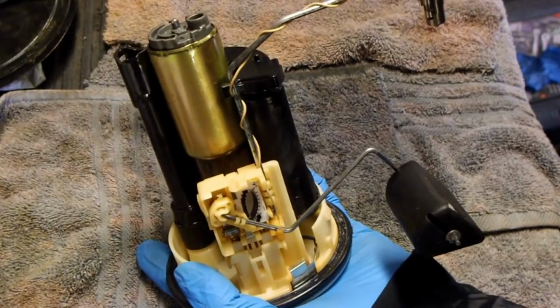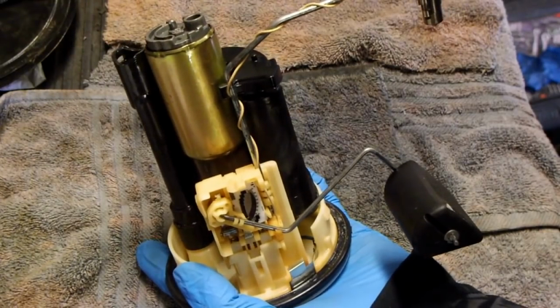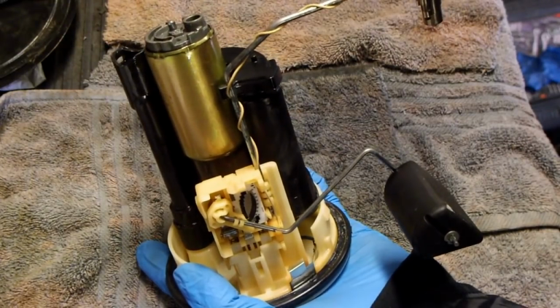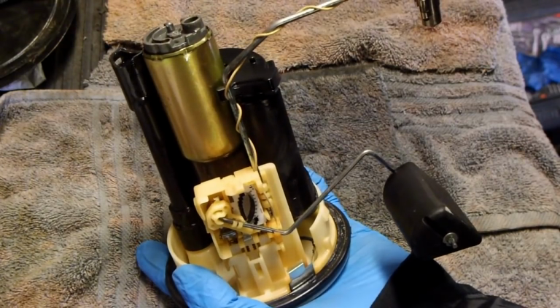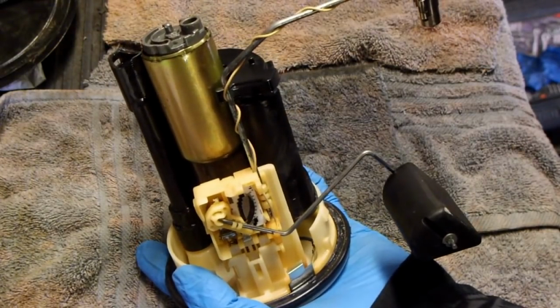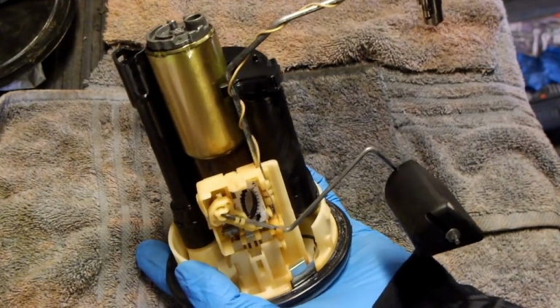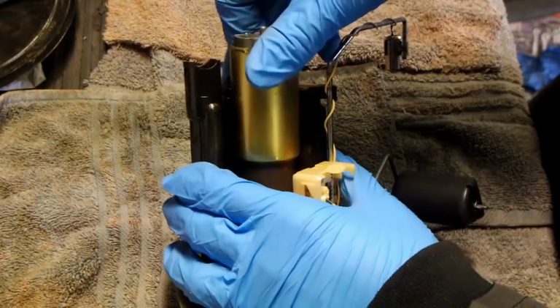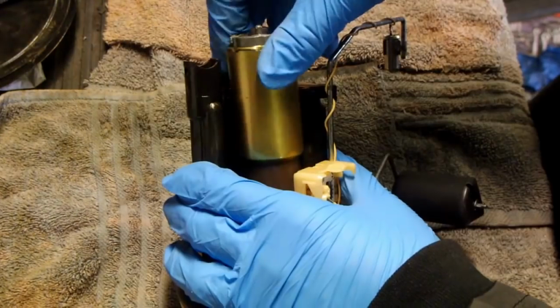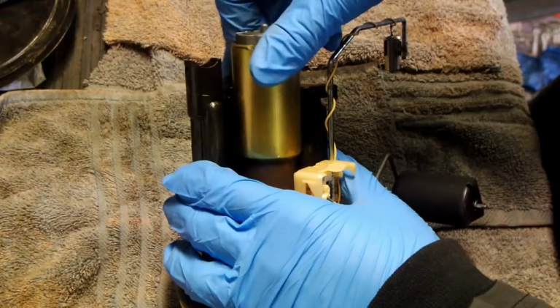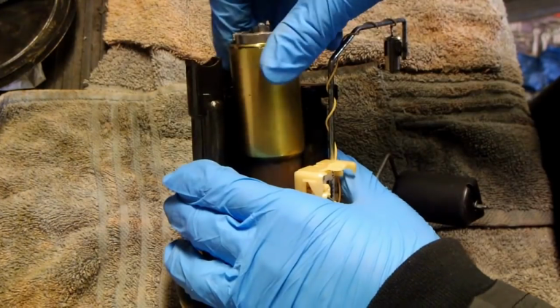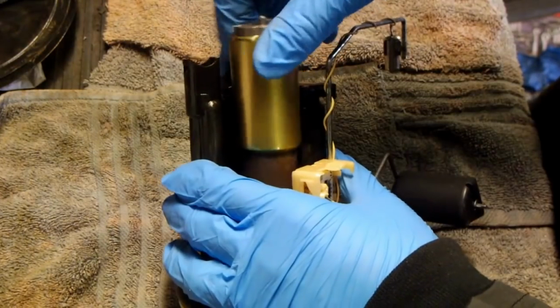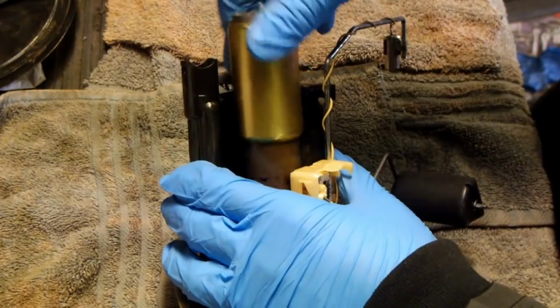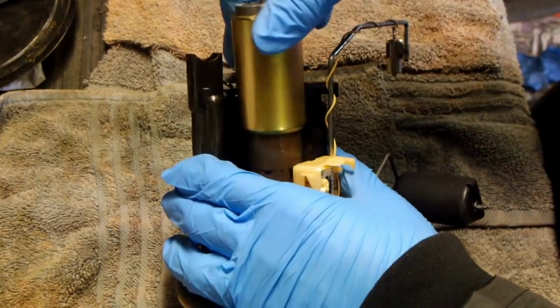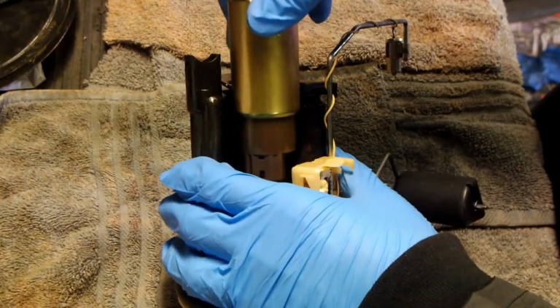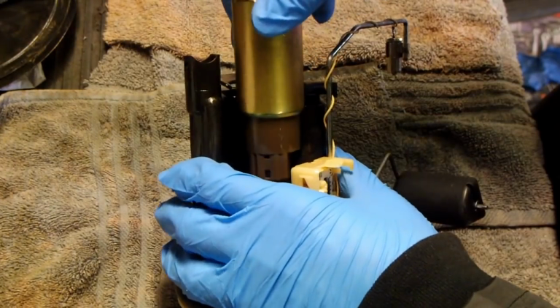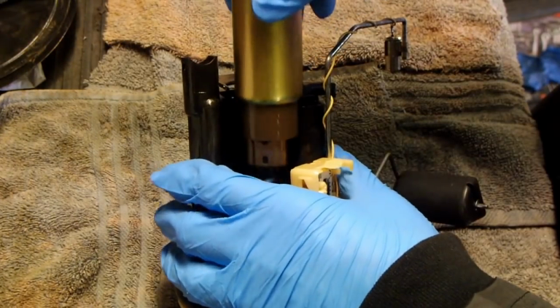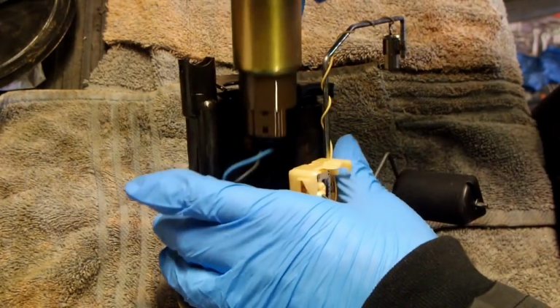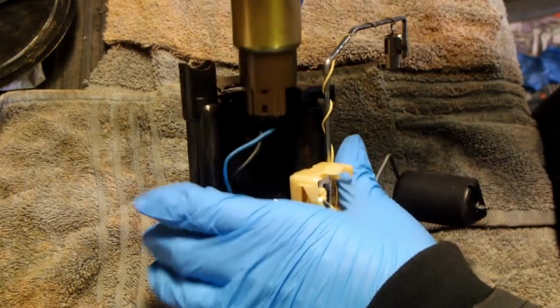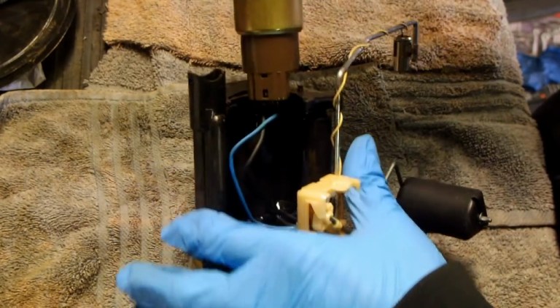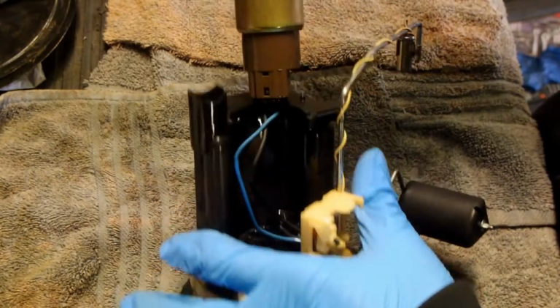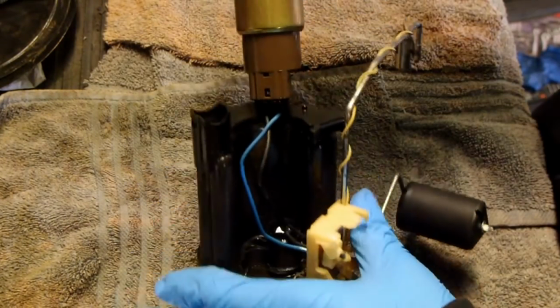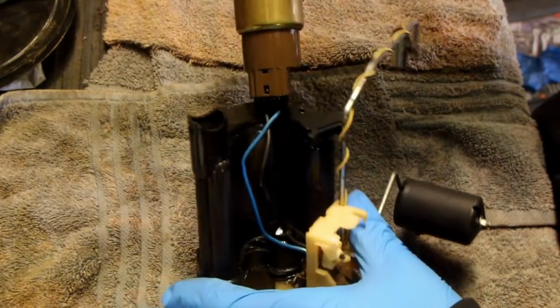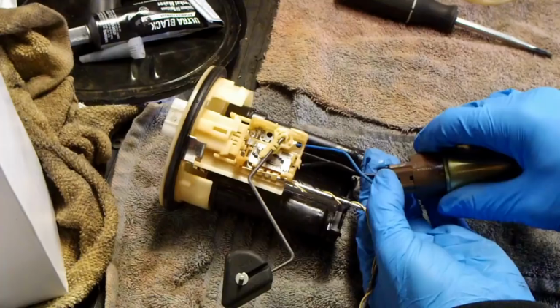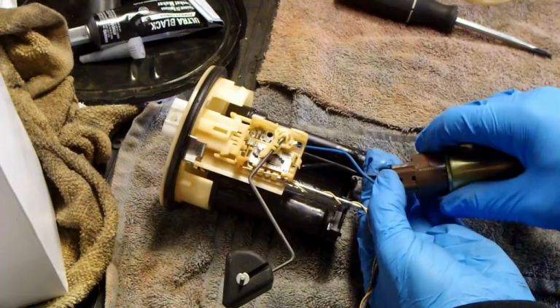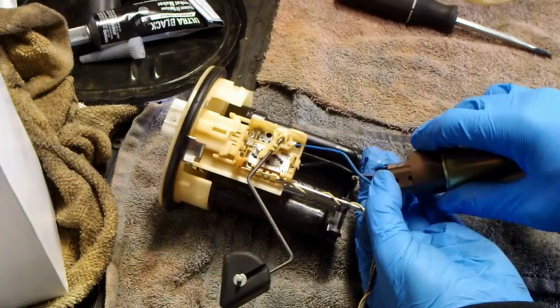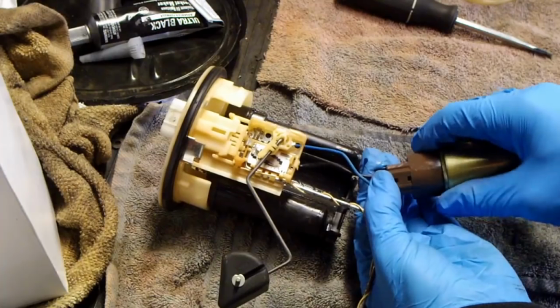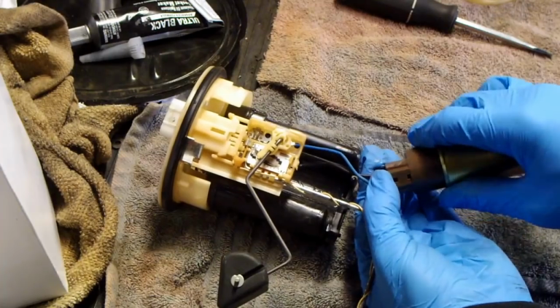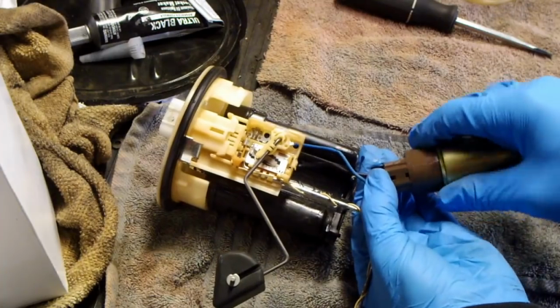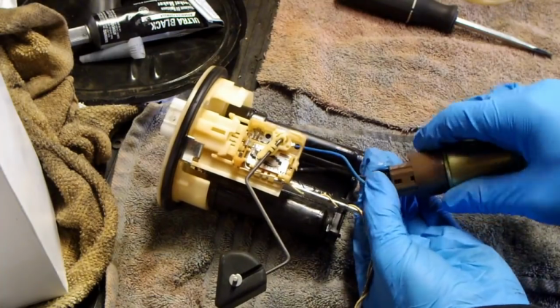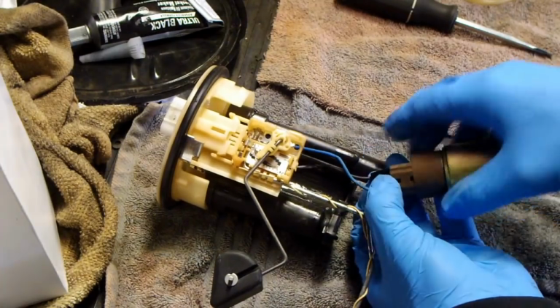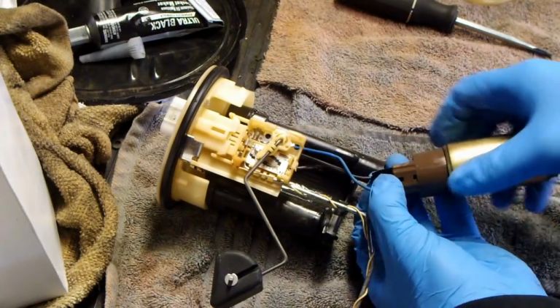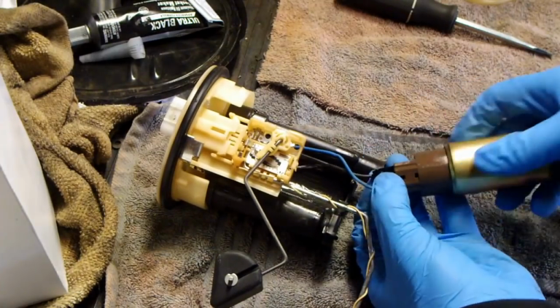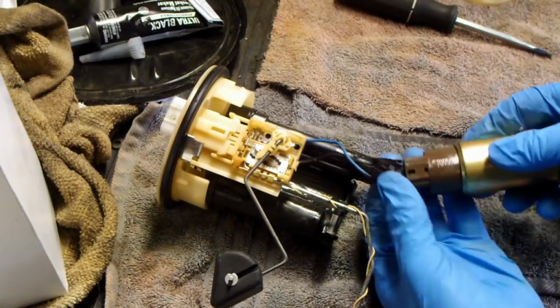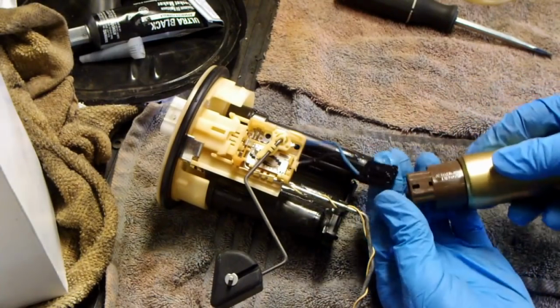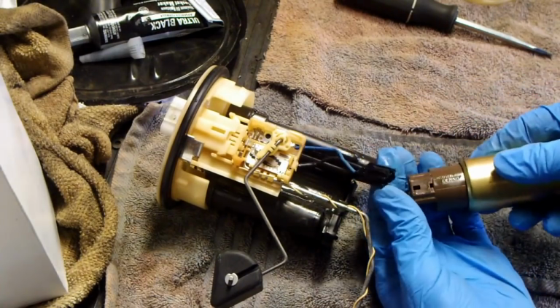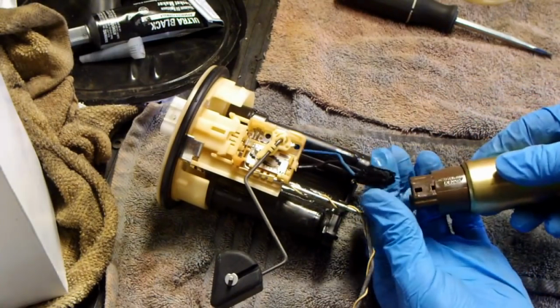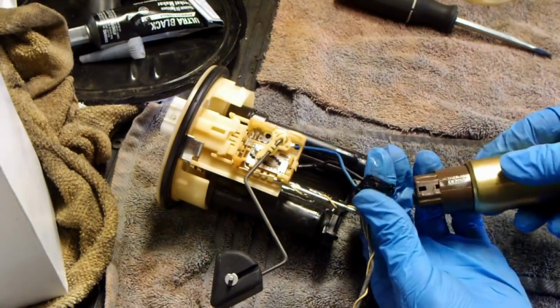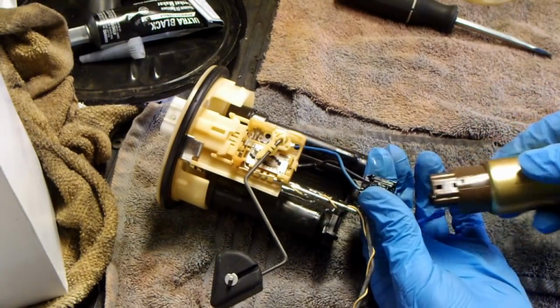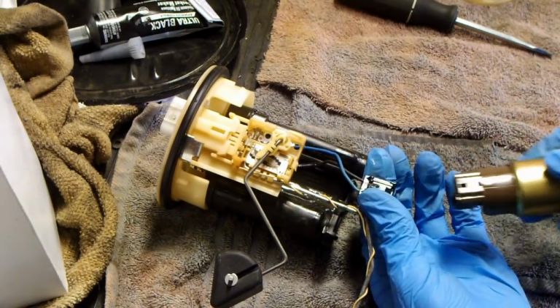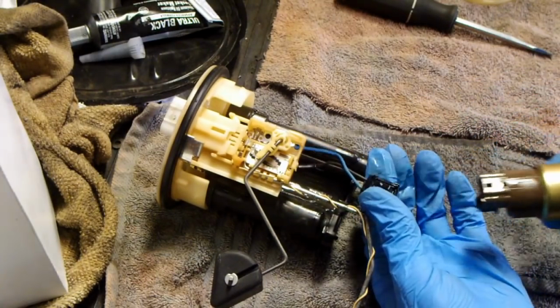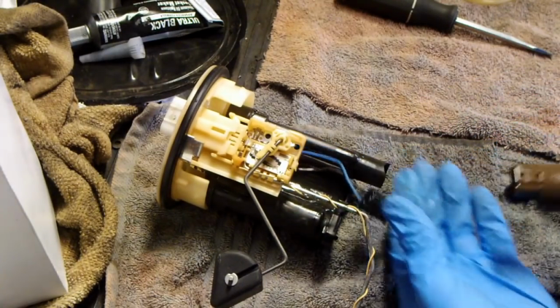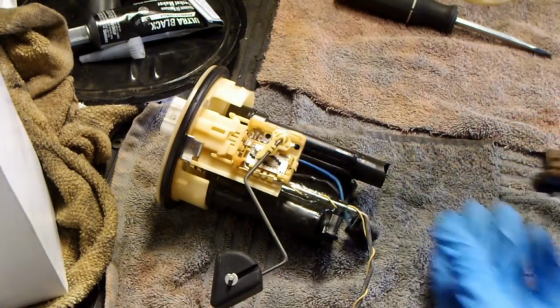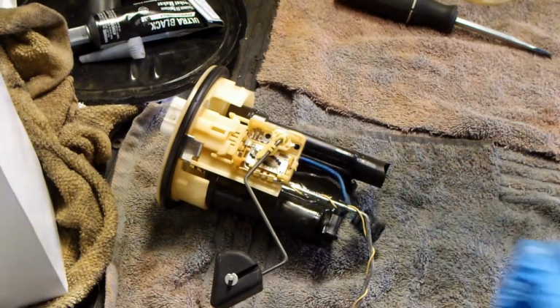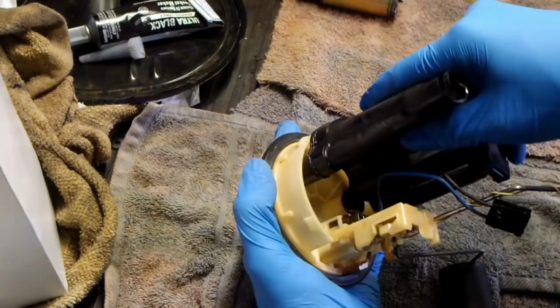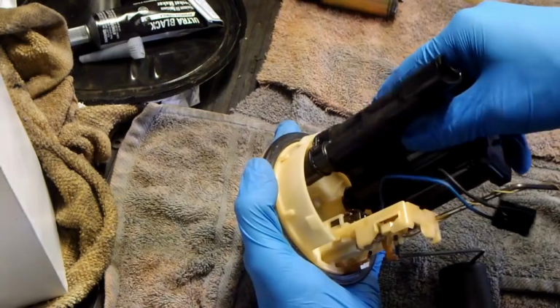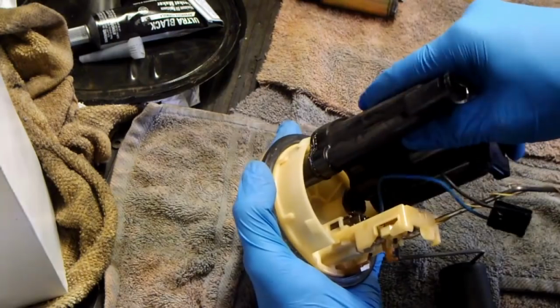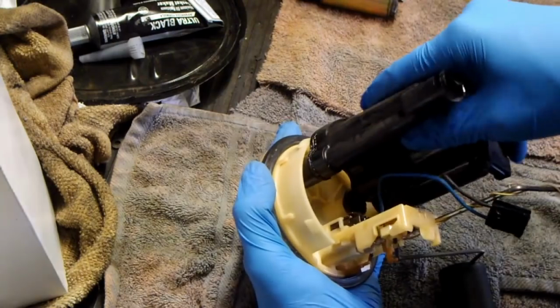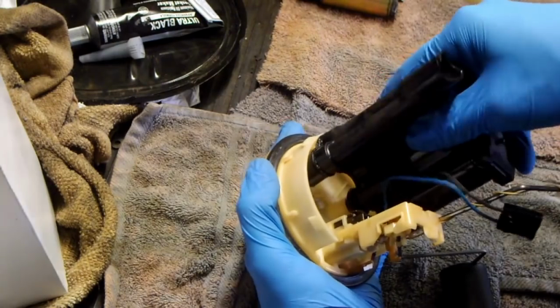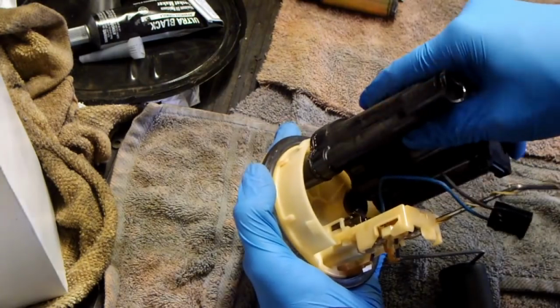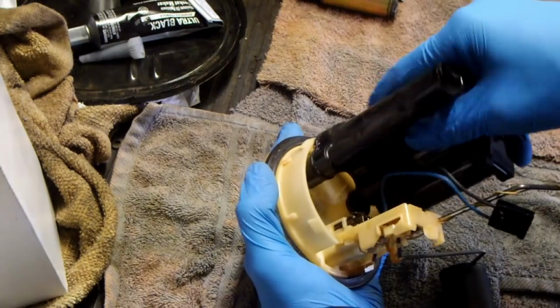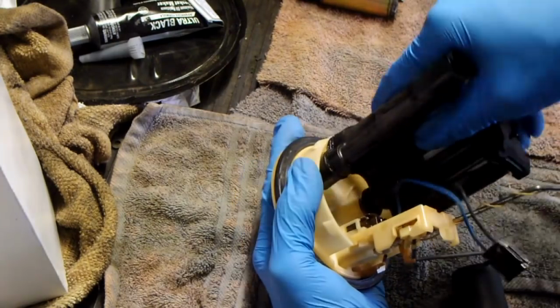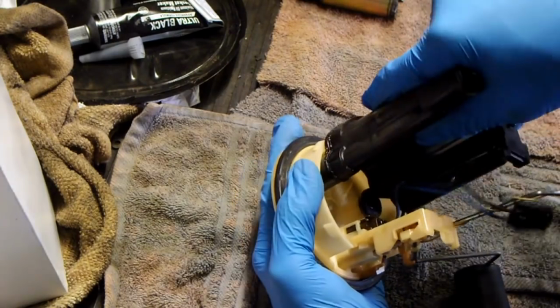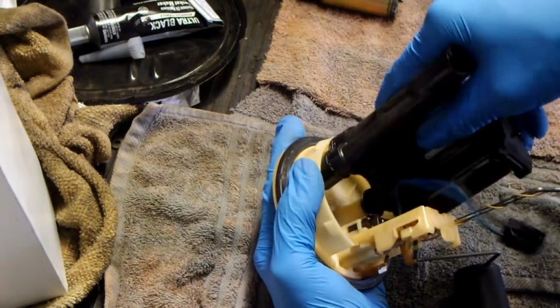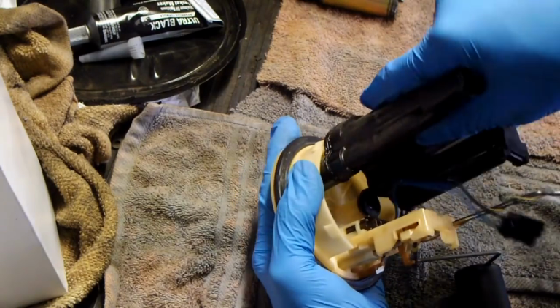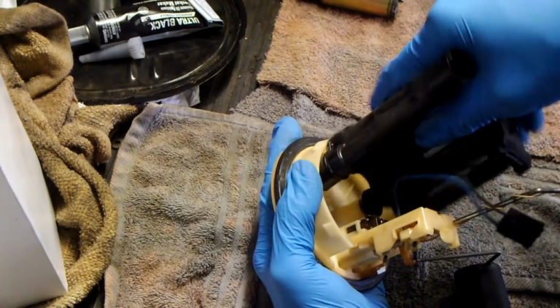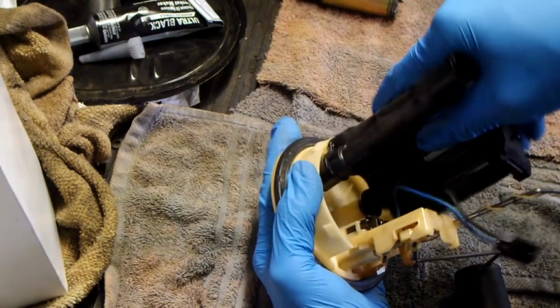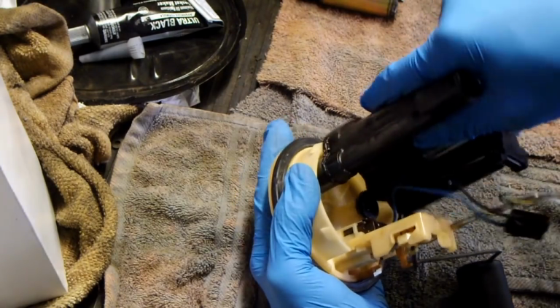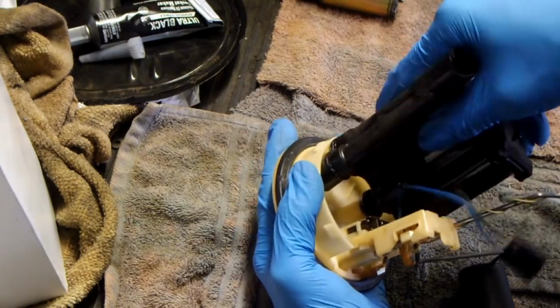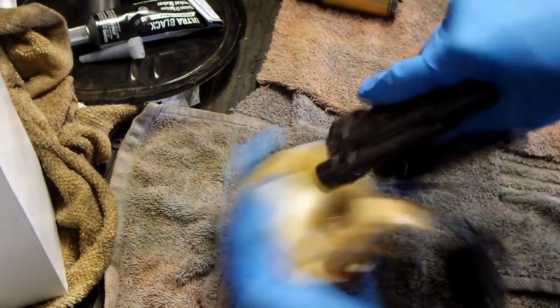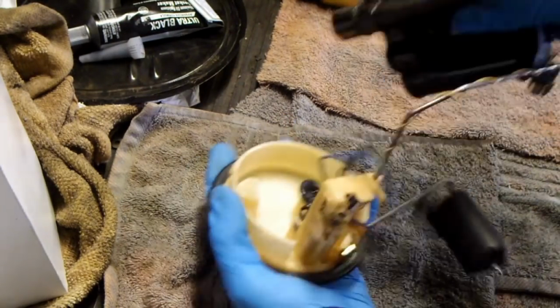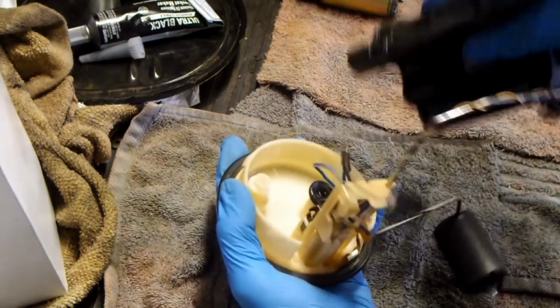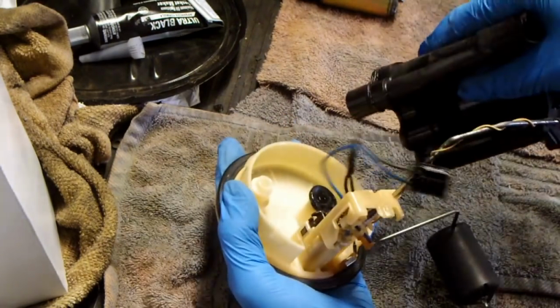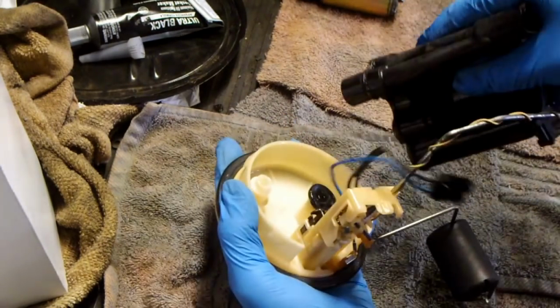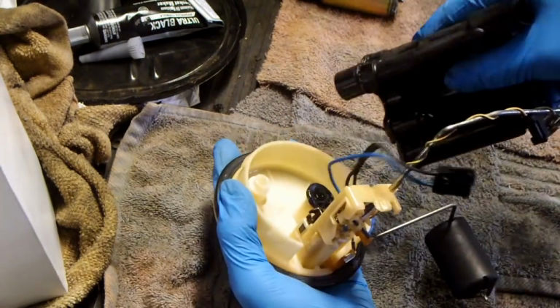Remove the fuel pump by wiggling it left and right. Unplug the fuel pump. Remove the old fuel filter.